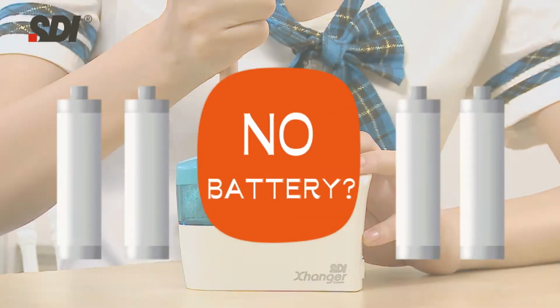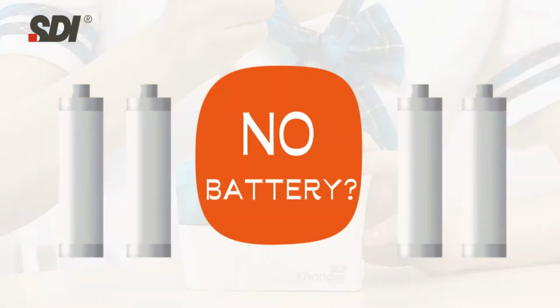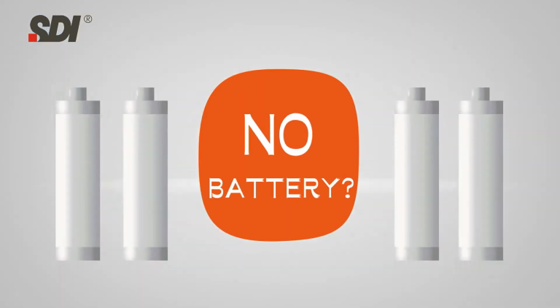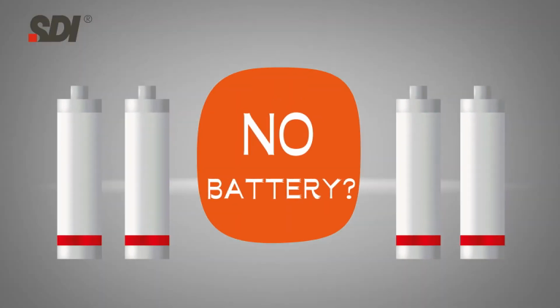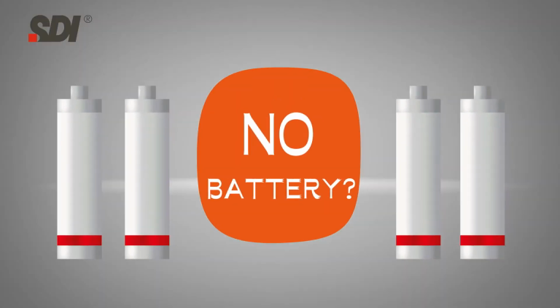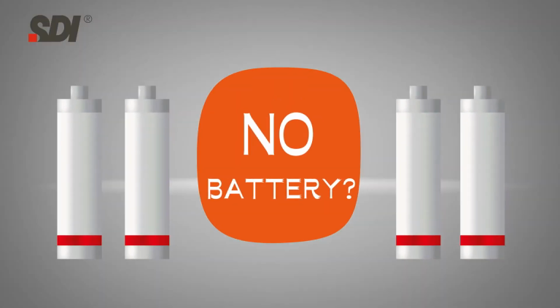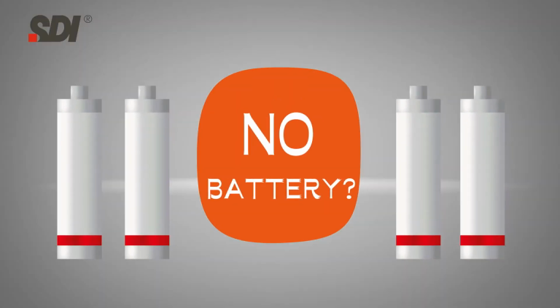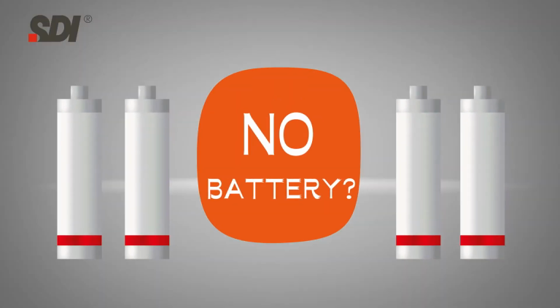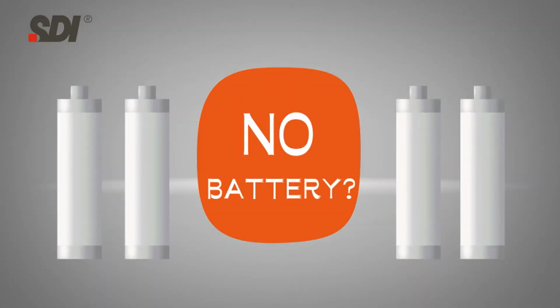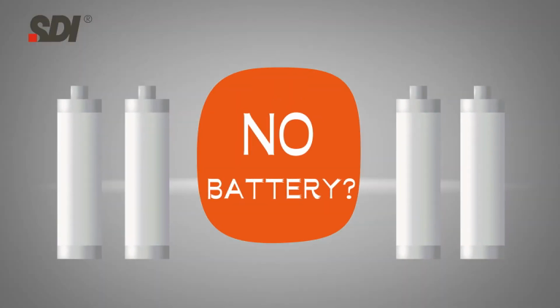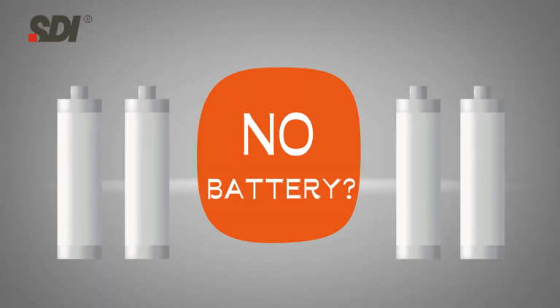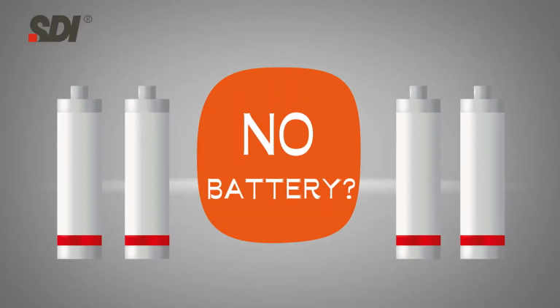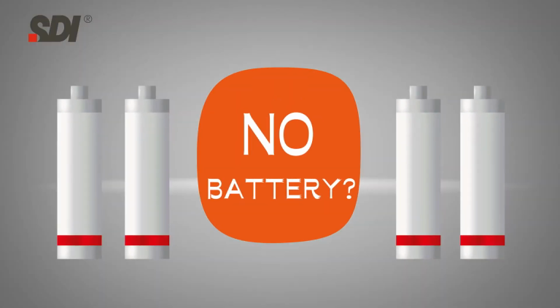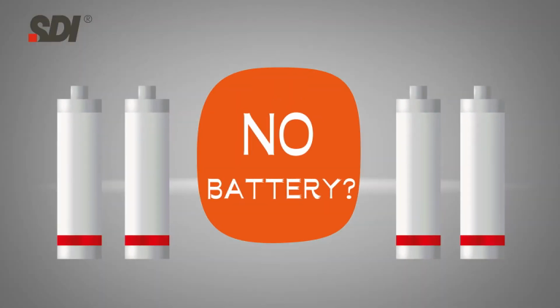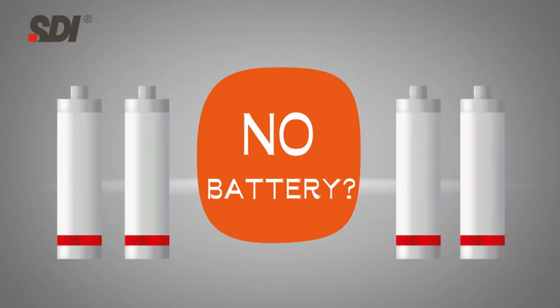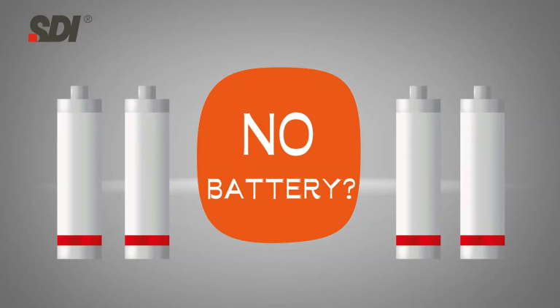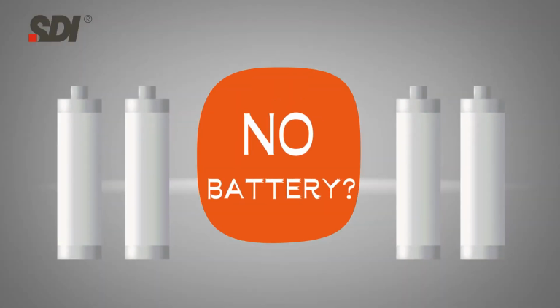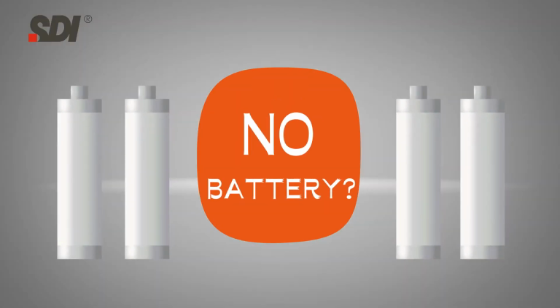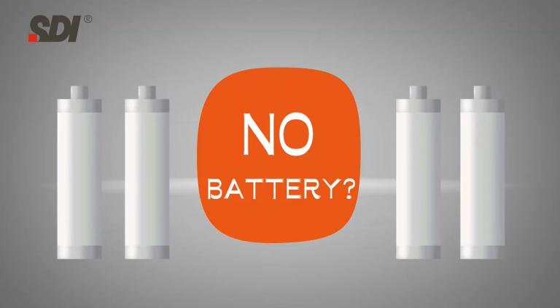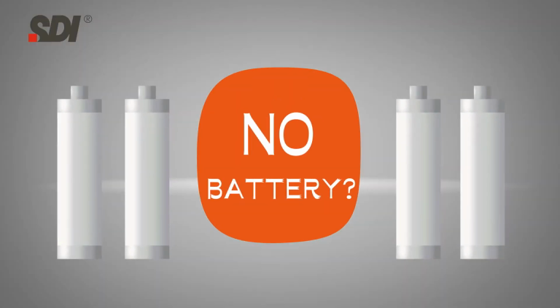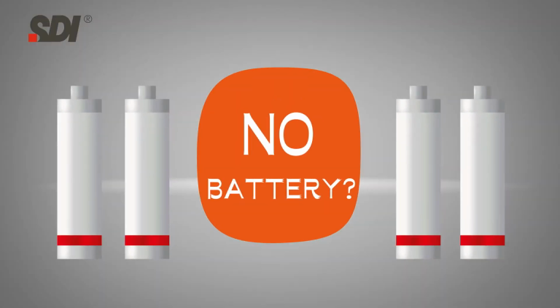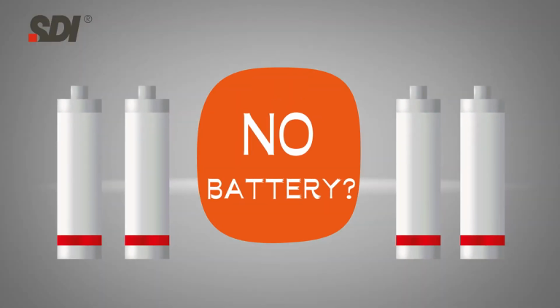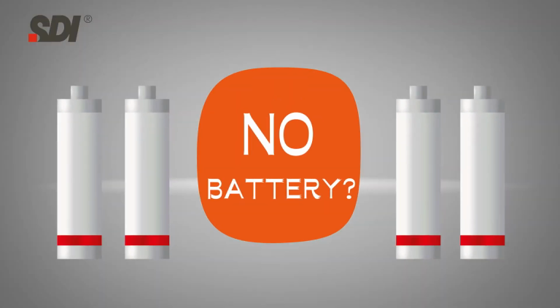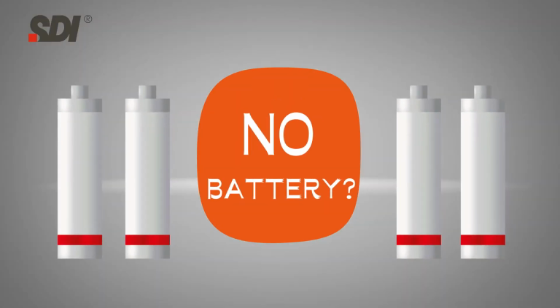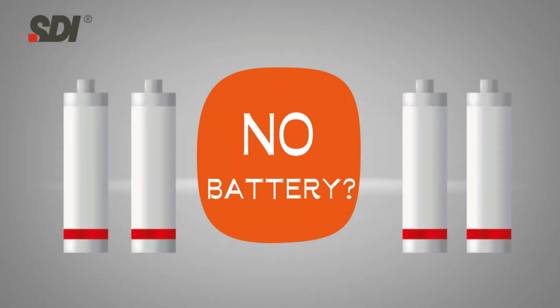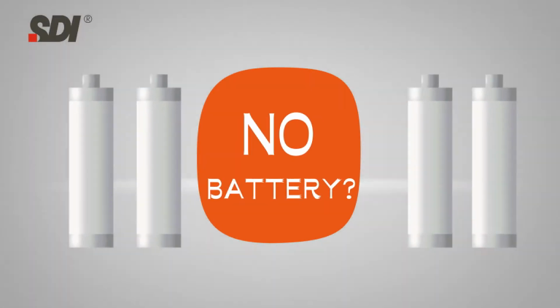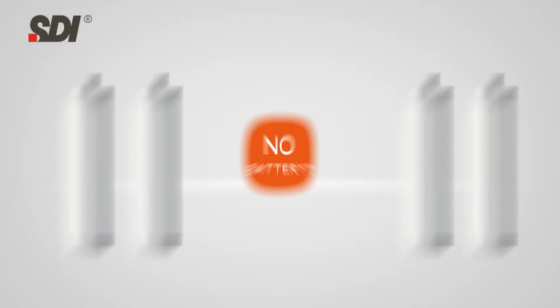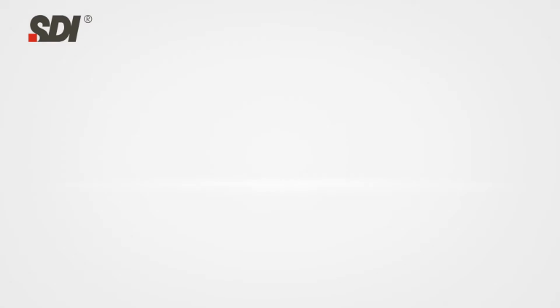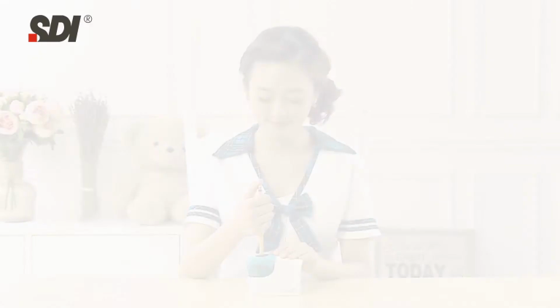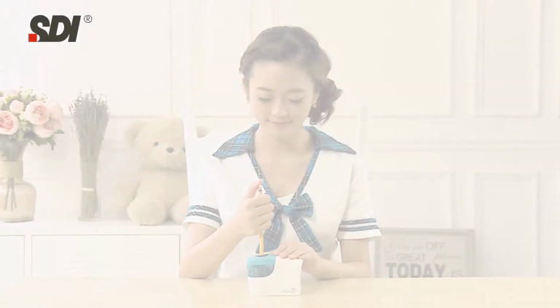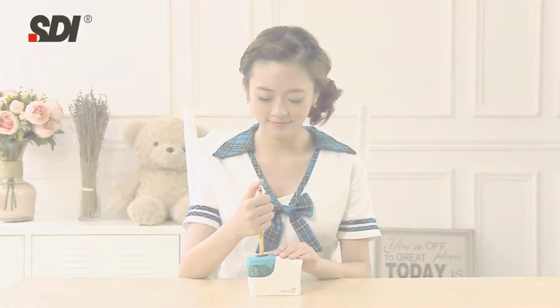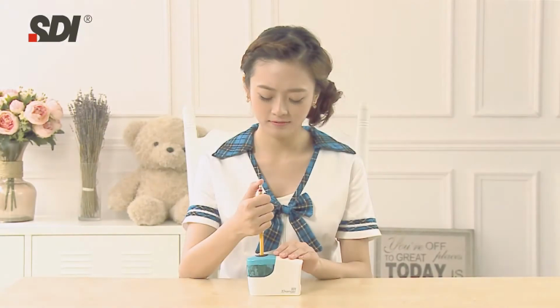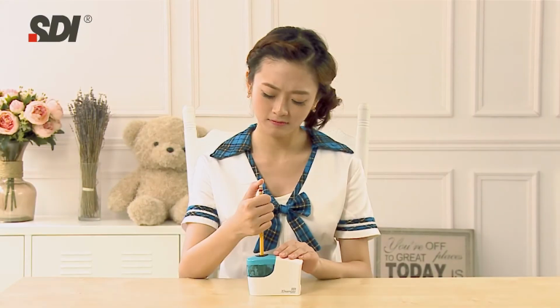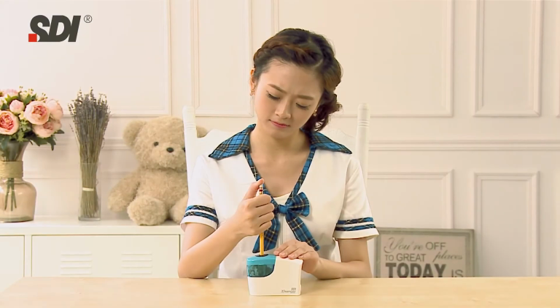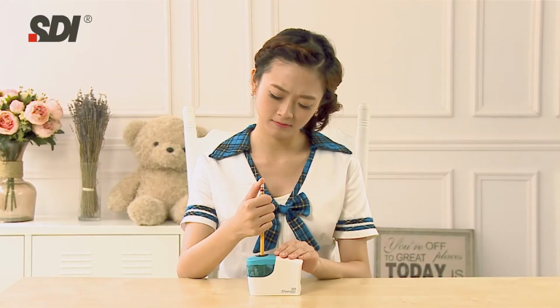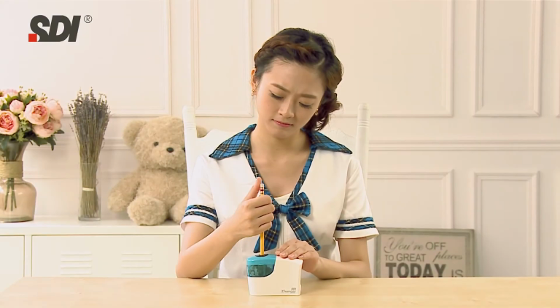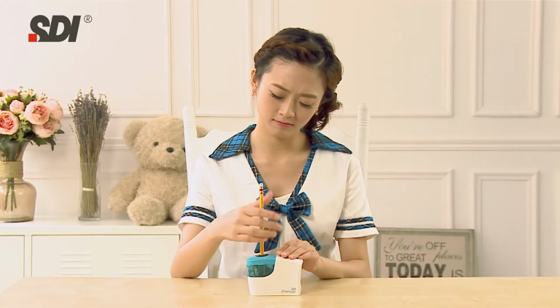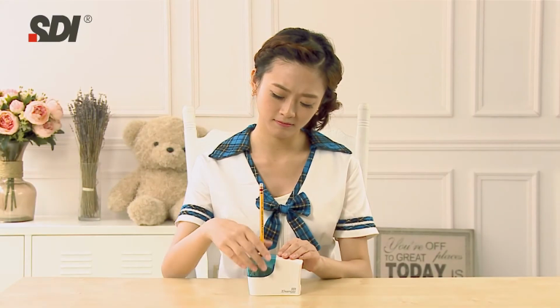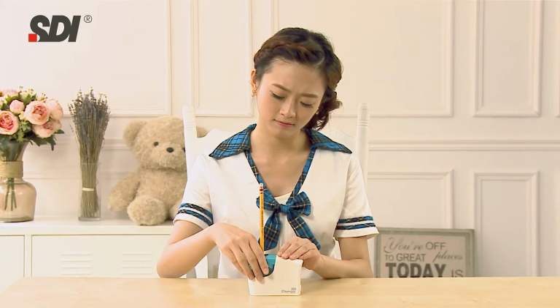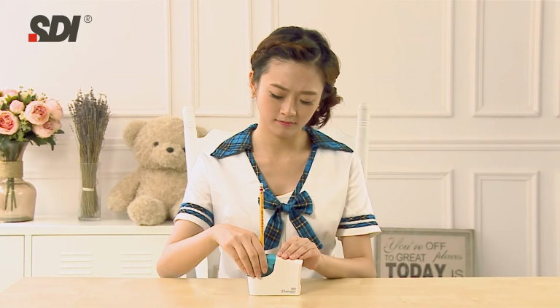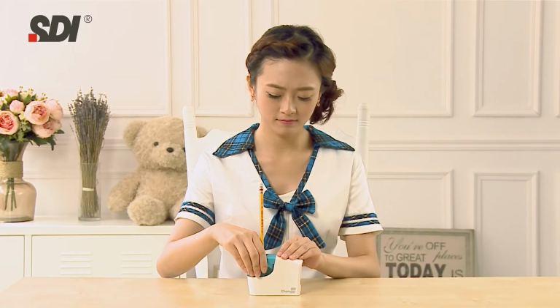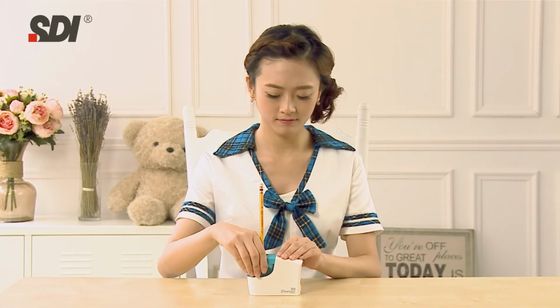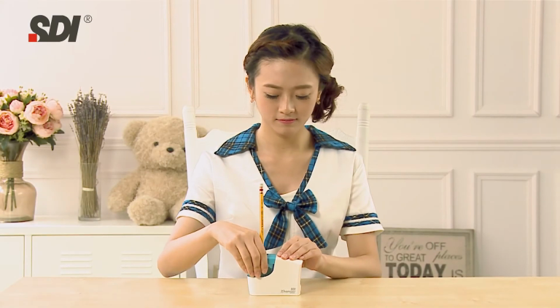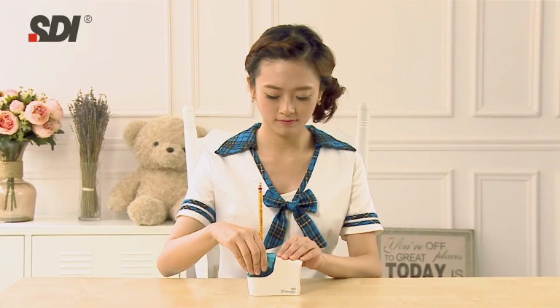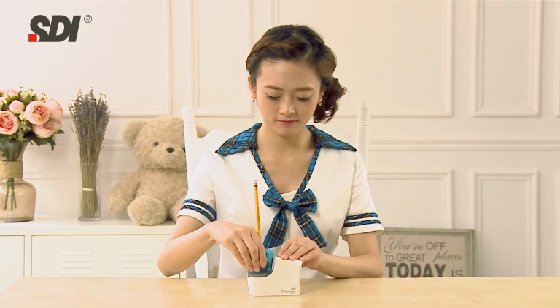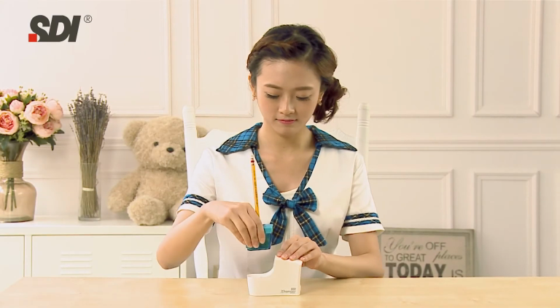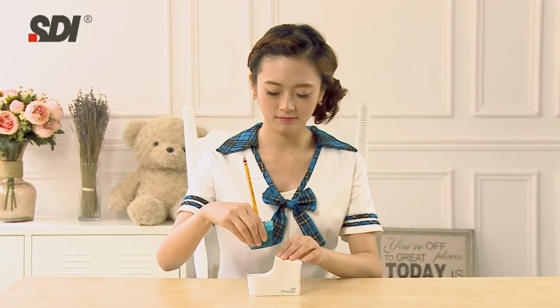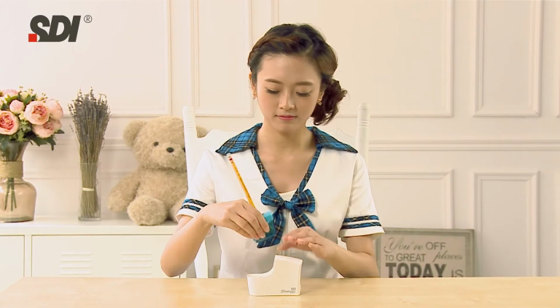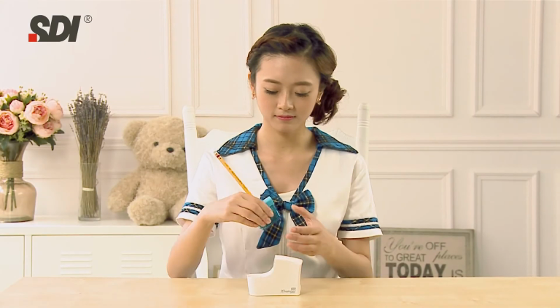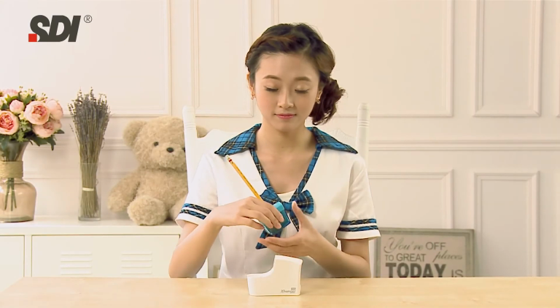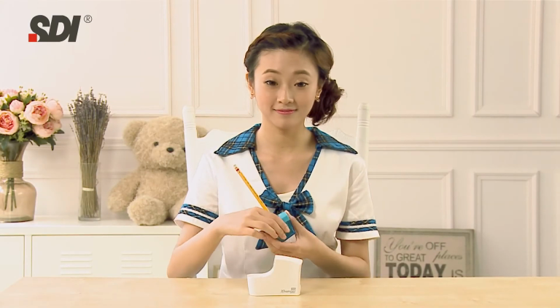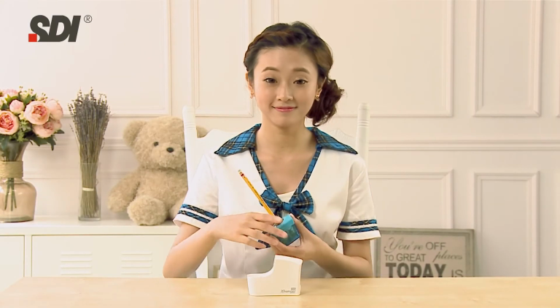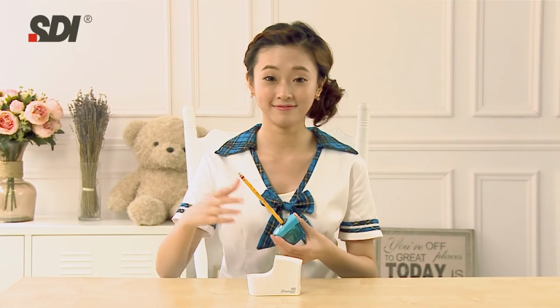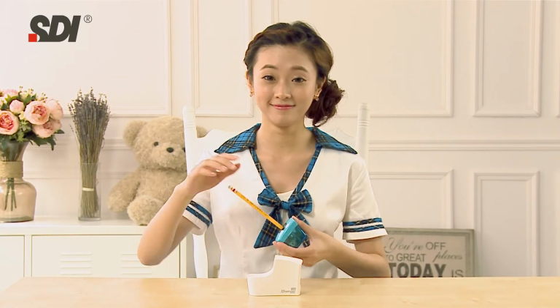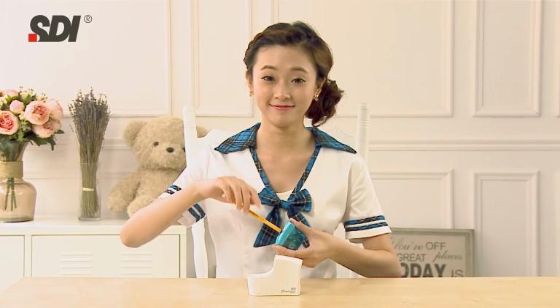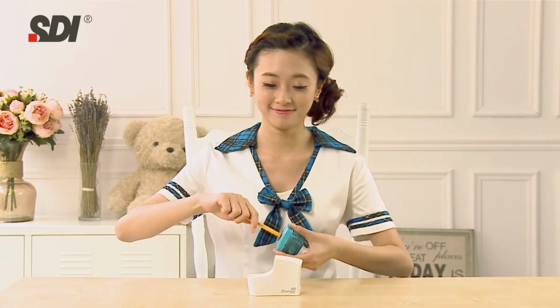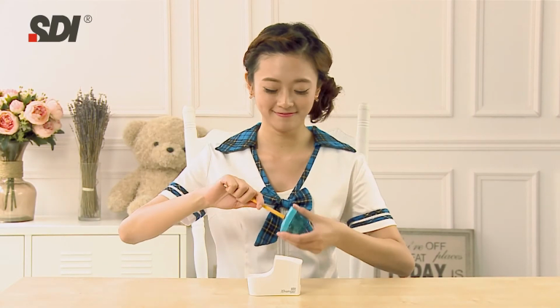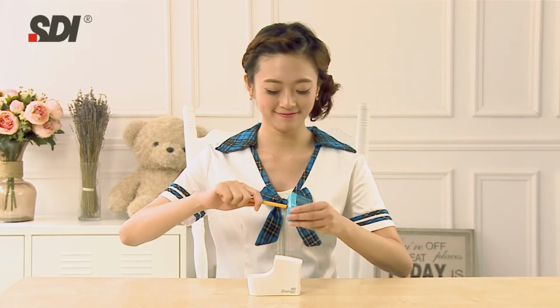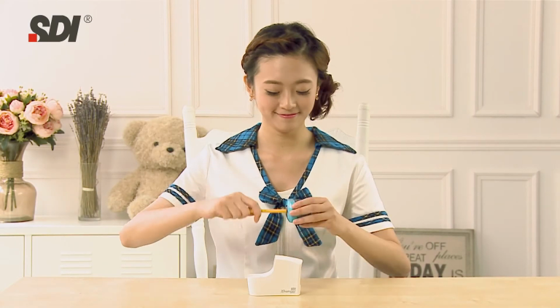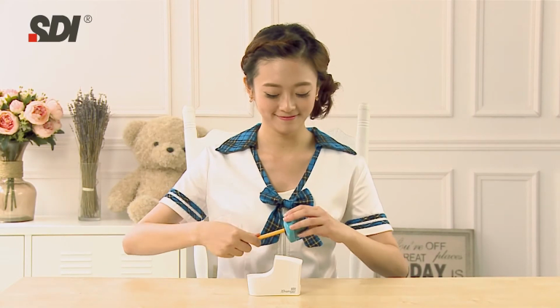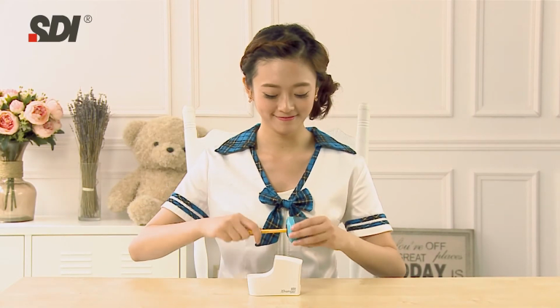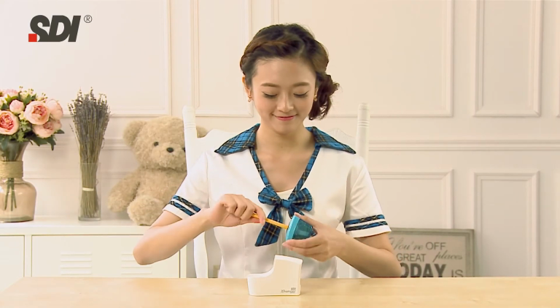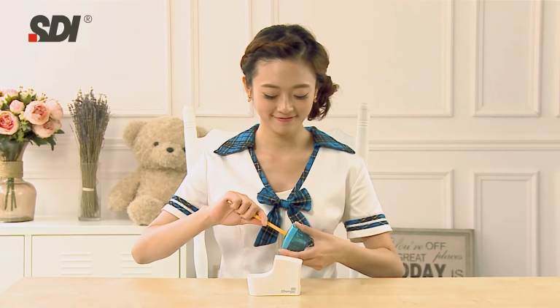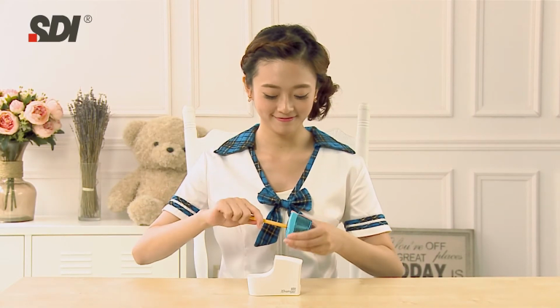Oh no! No battery! What can I do? No problem! Just switch to manual sharpening!